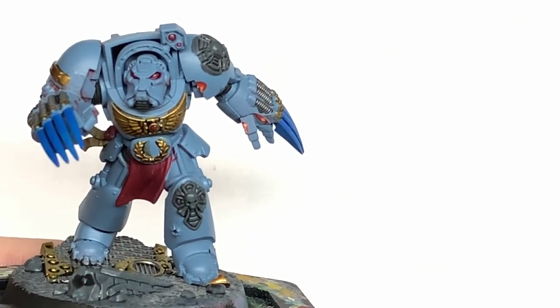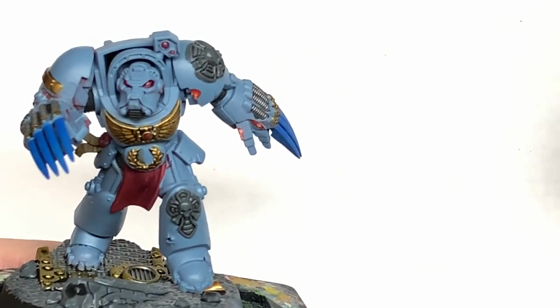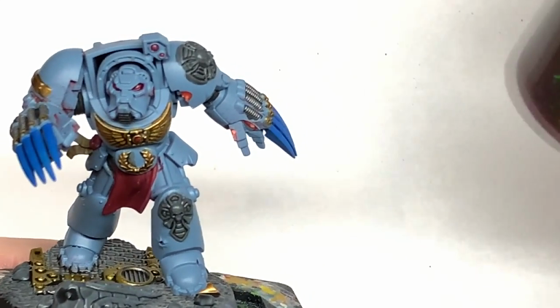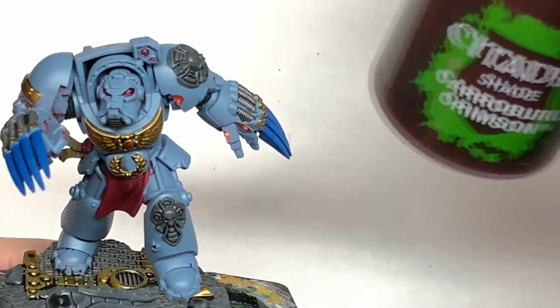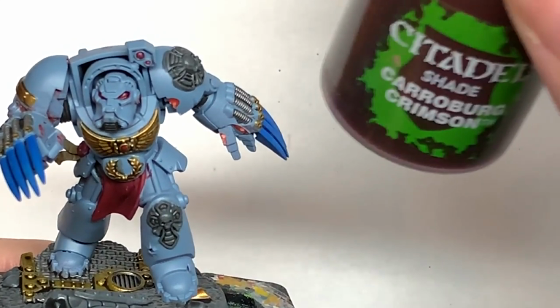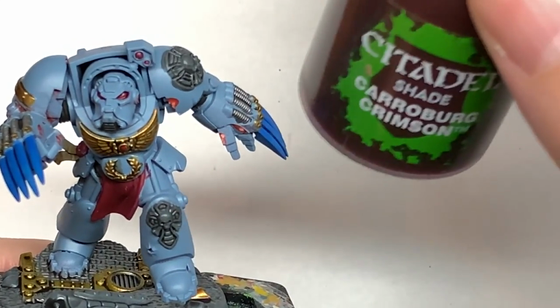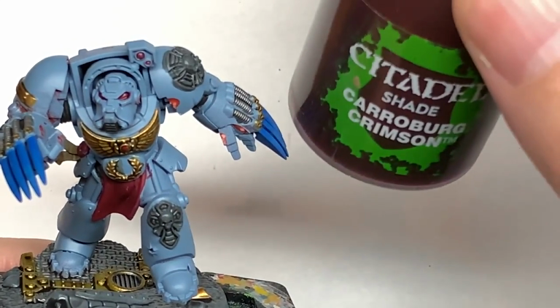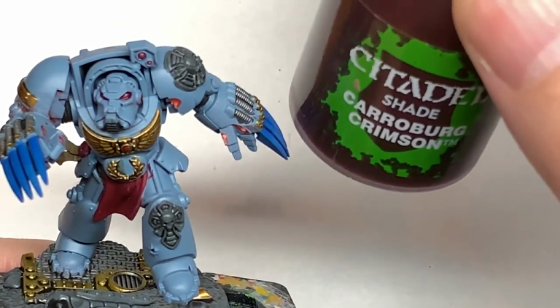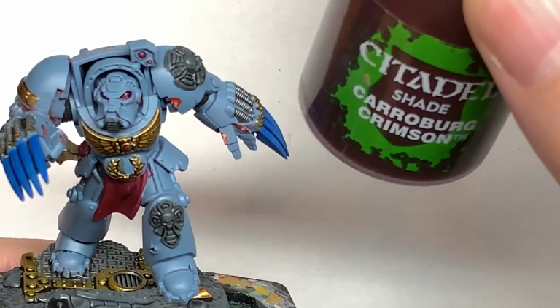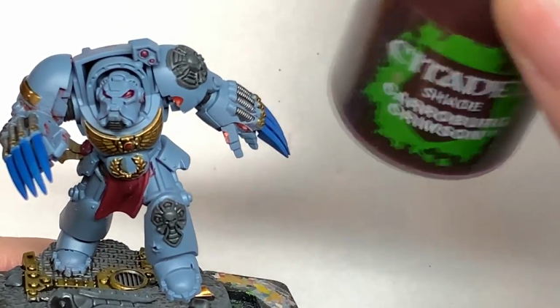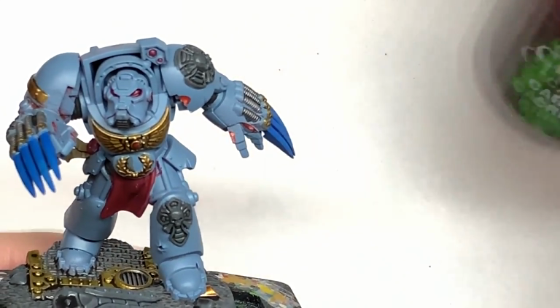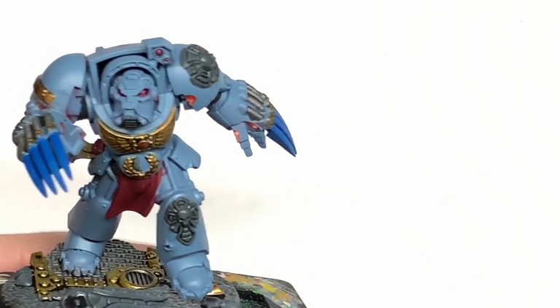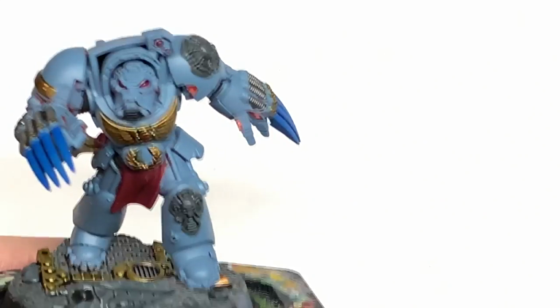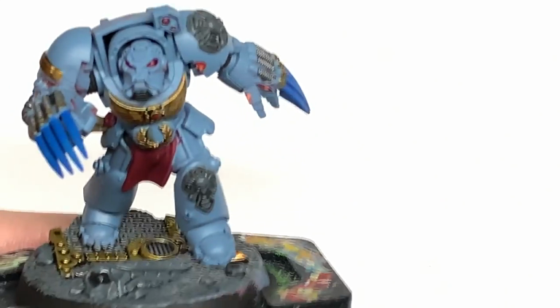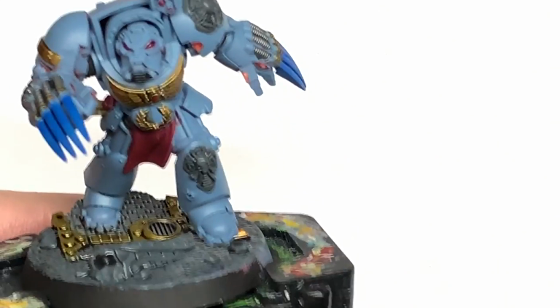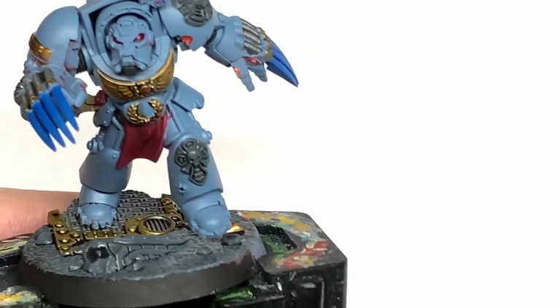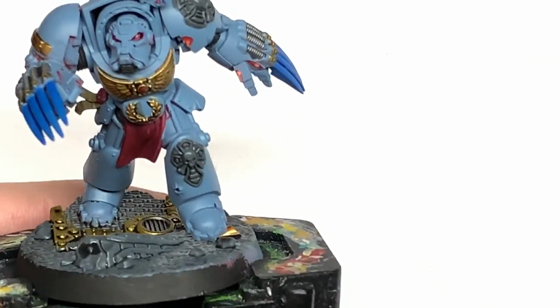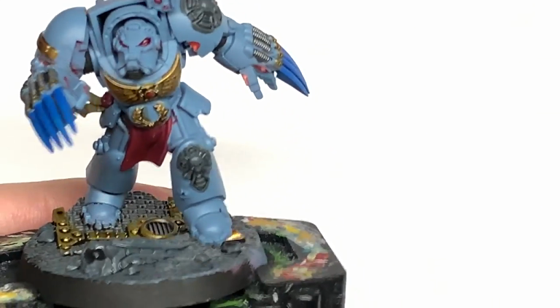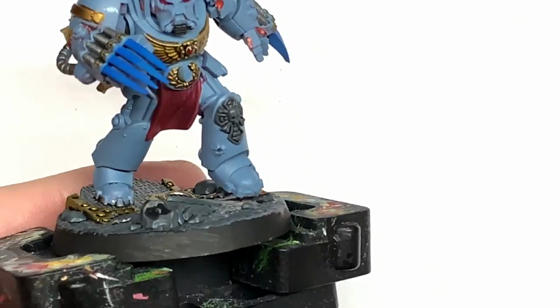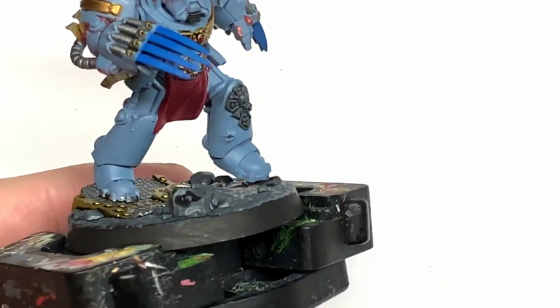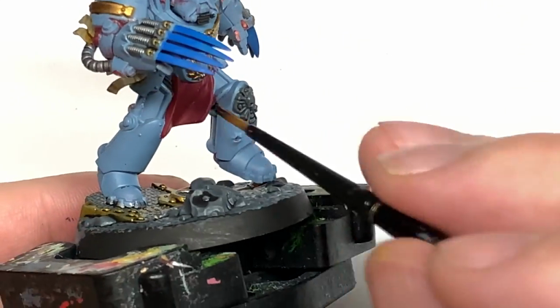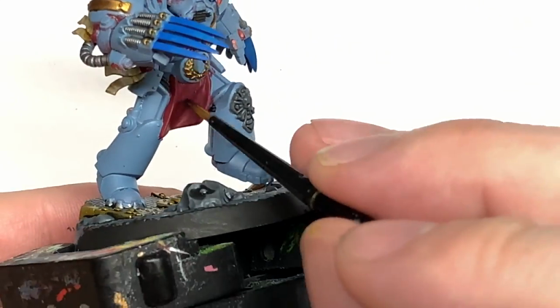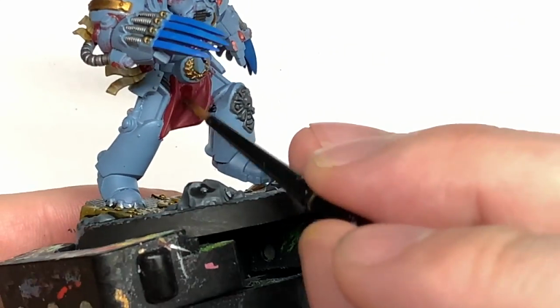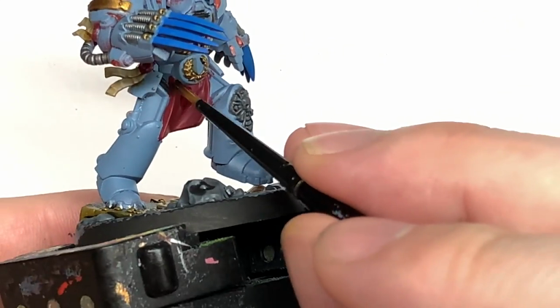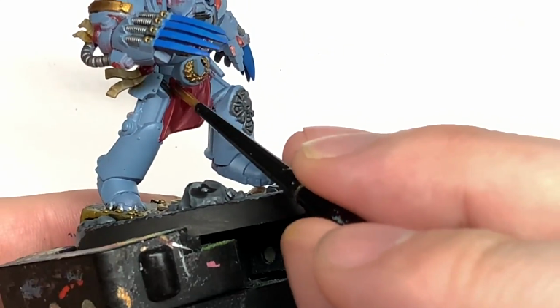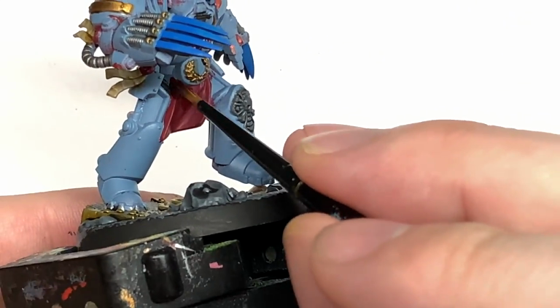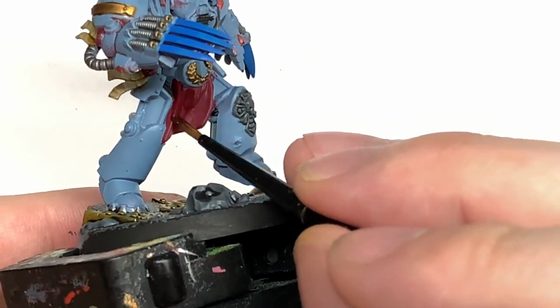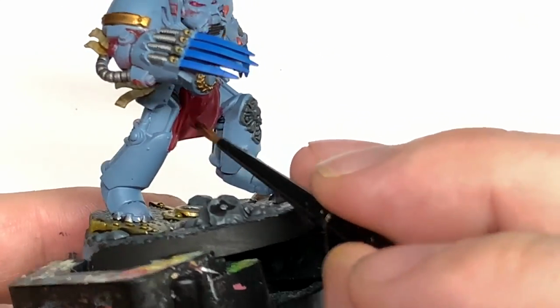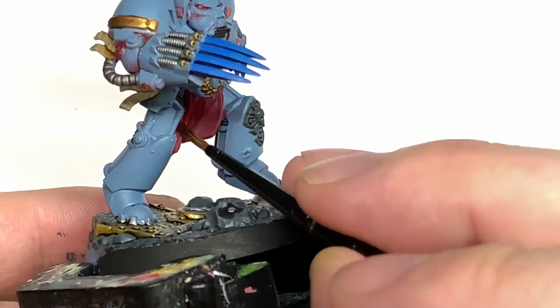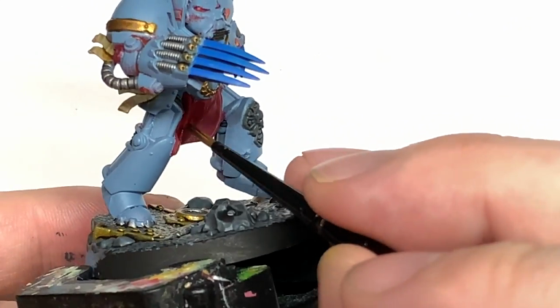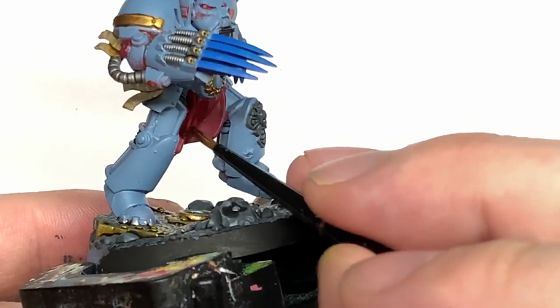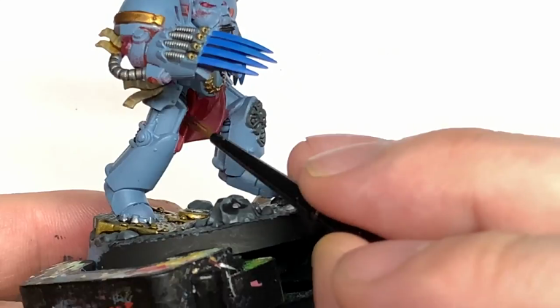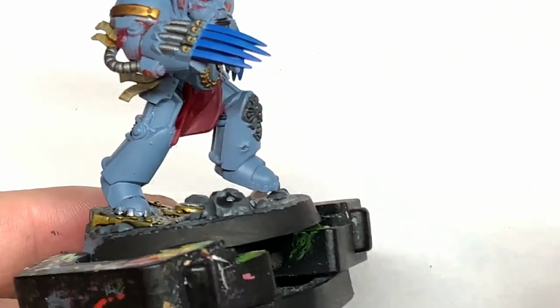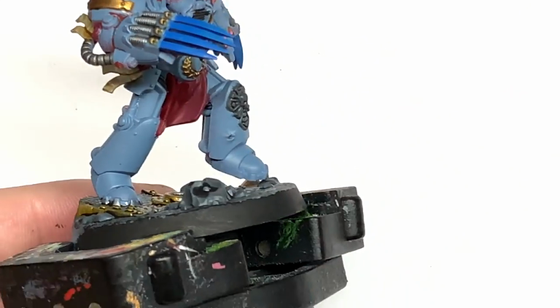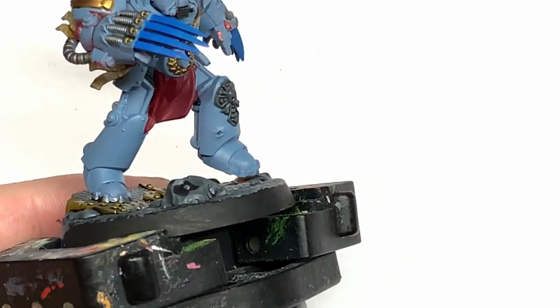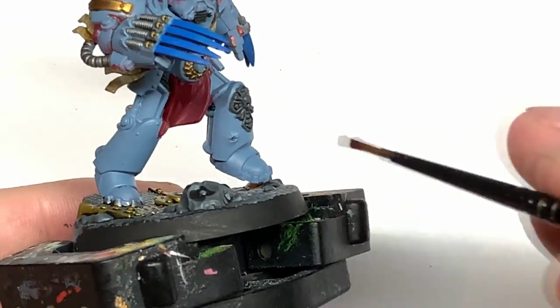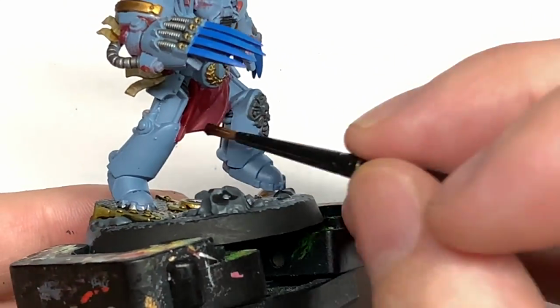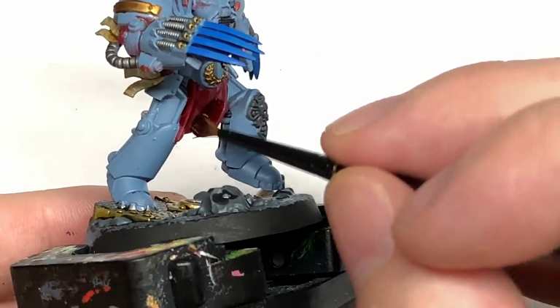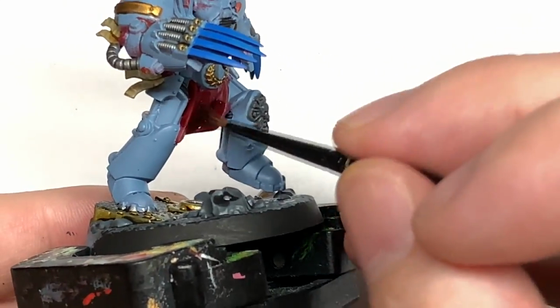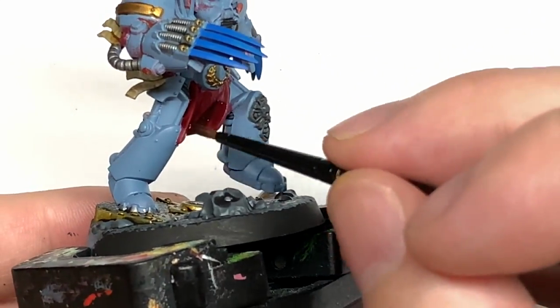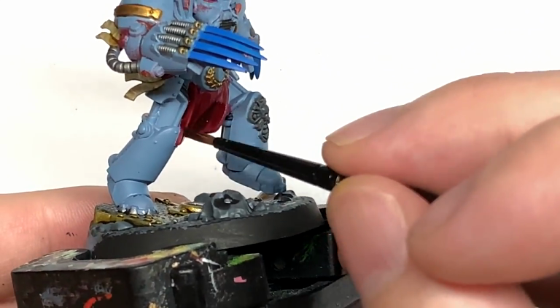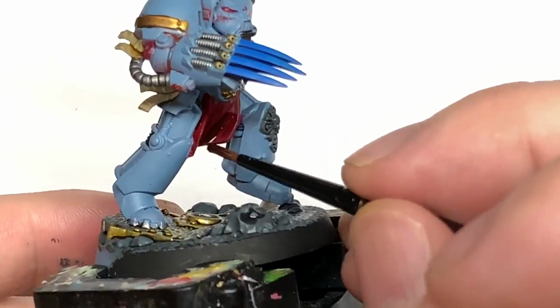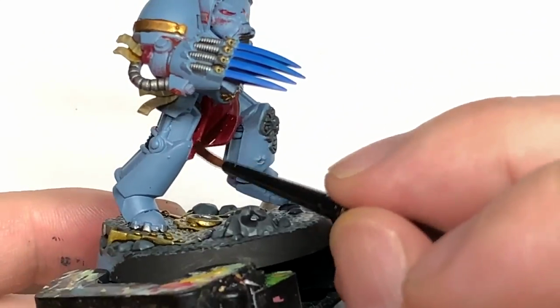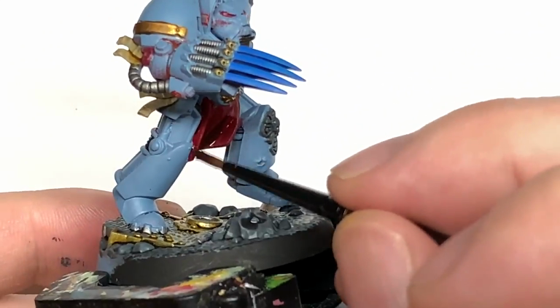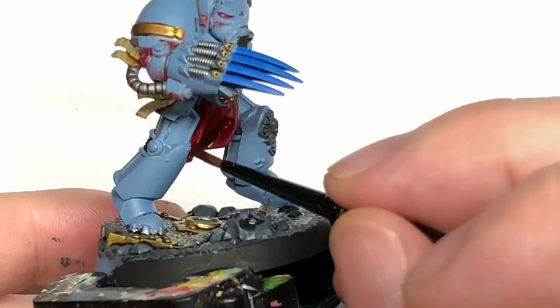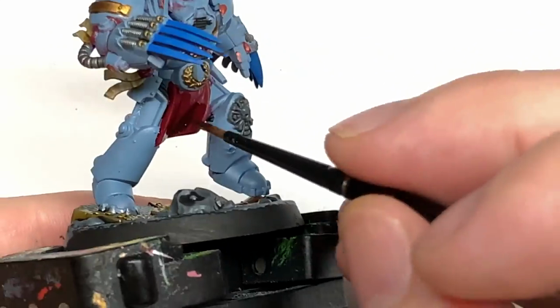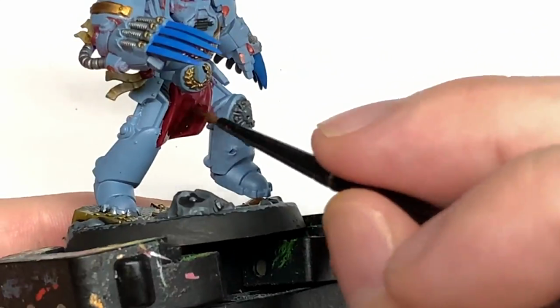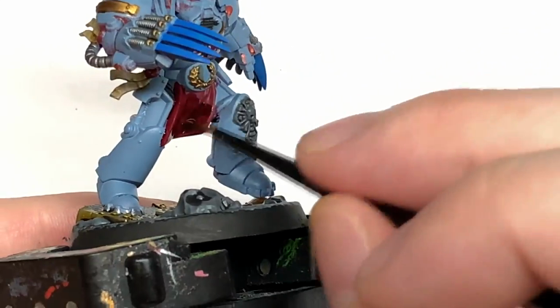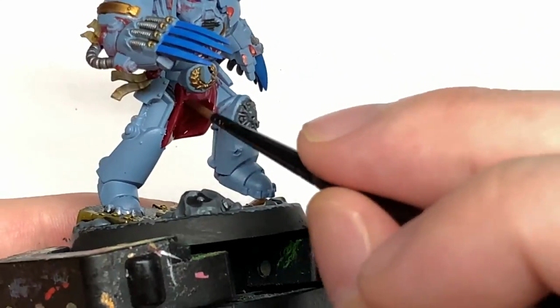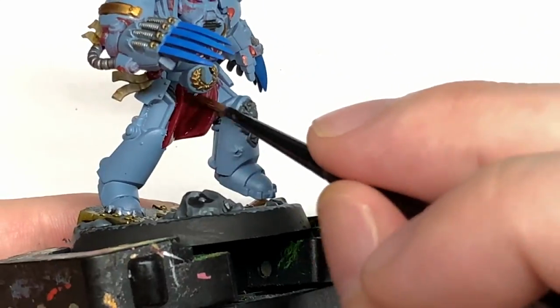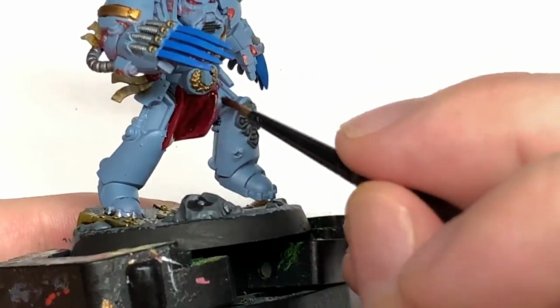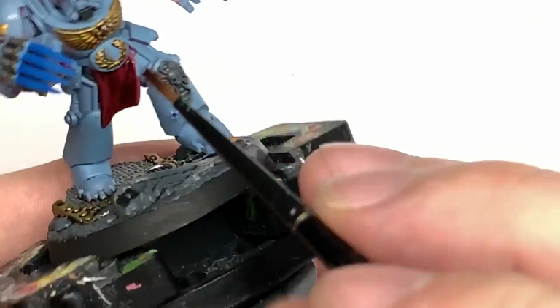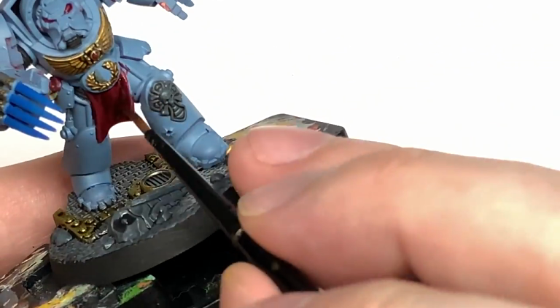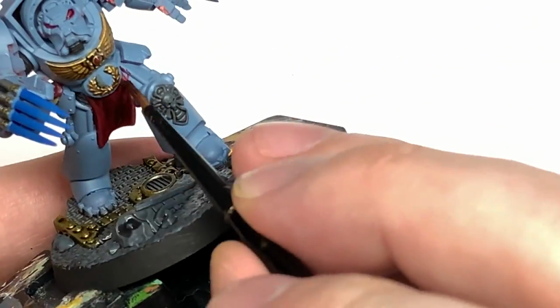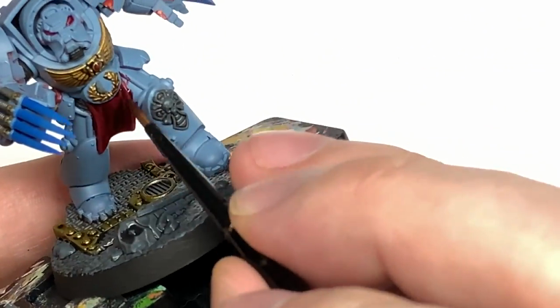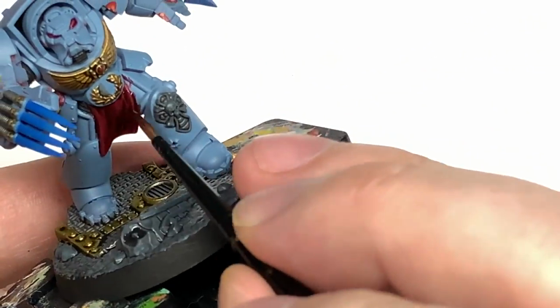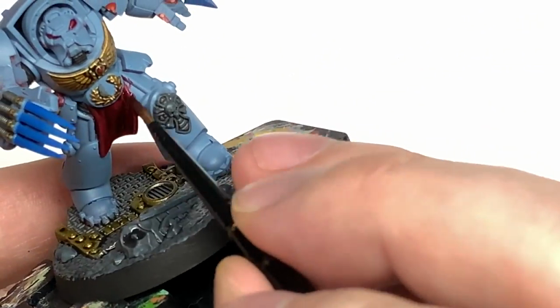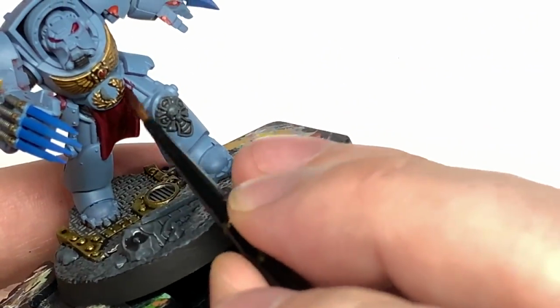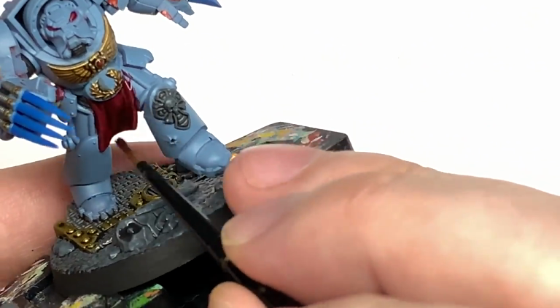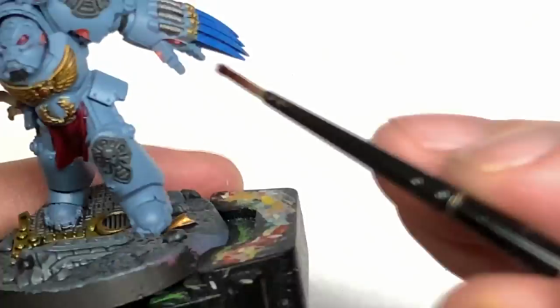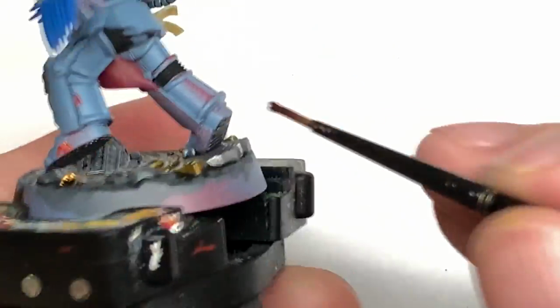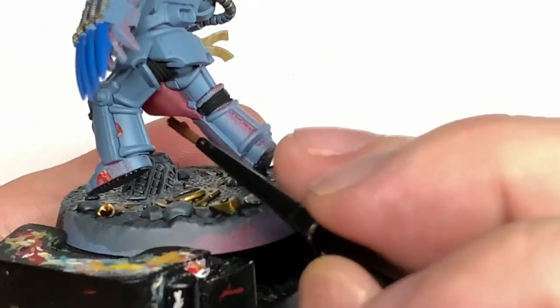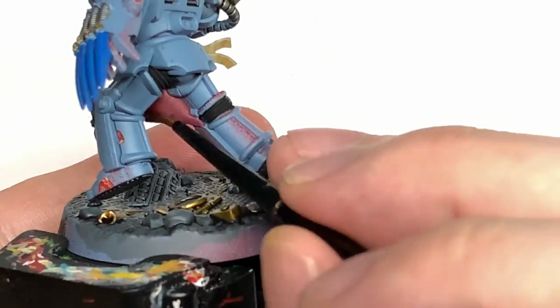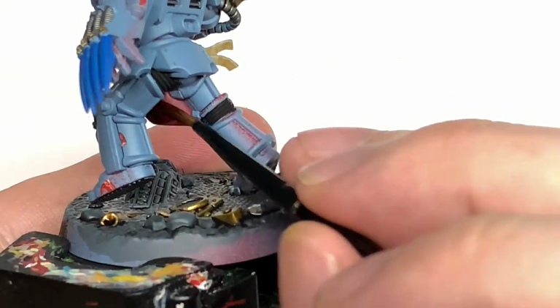Now we're going to use a little bit of Citadel Carroburg Crimson. We're going to use this on the wax of the purity seals and also on the little tabard on the front.